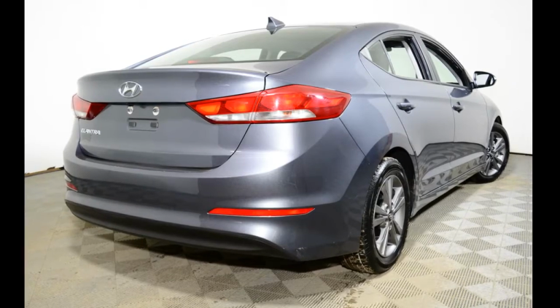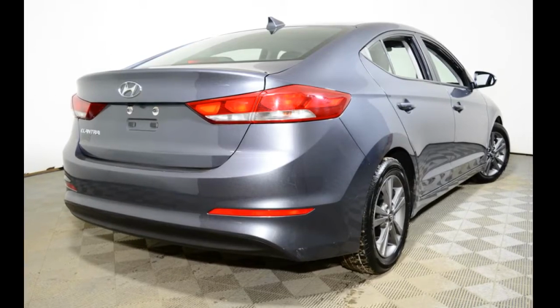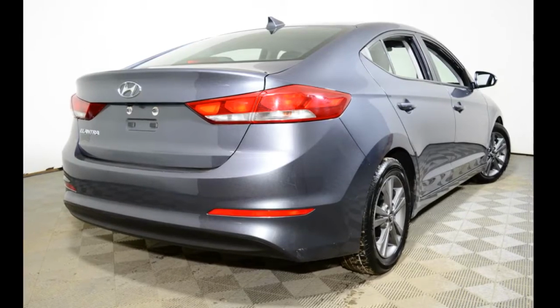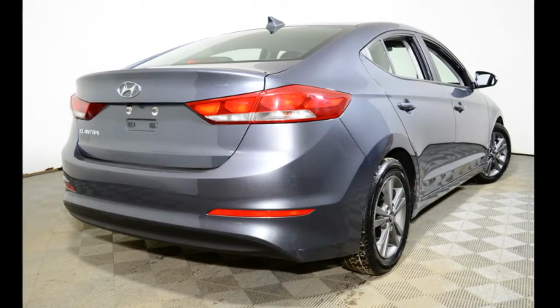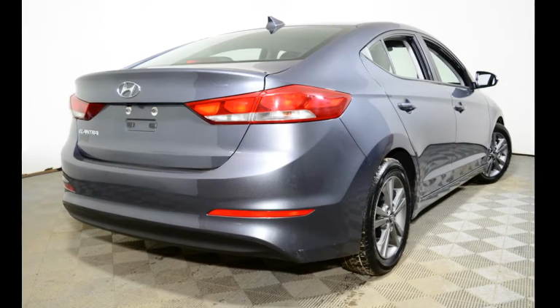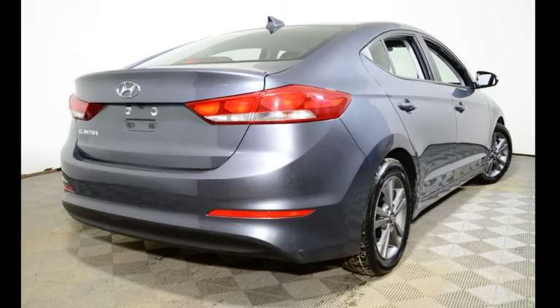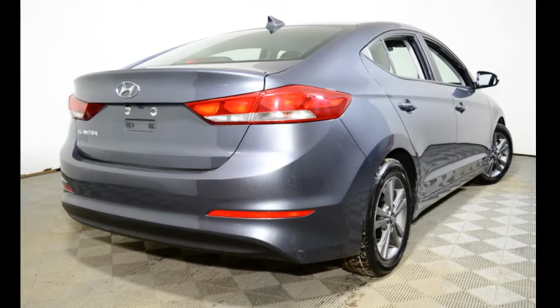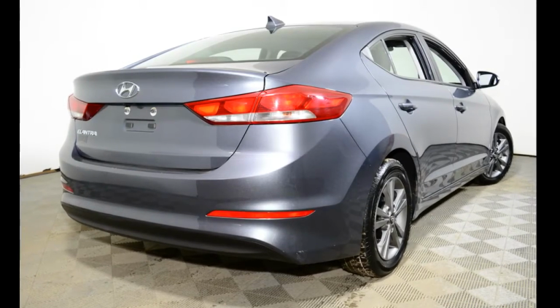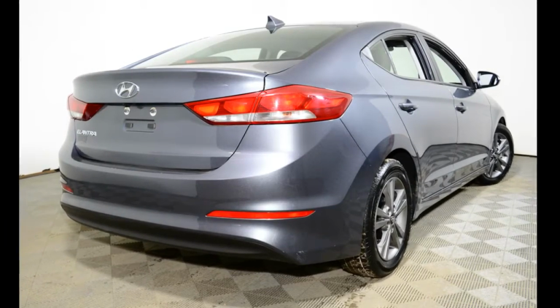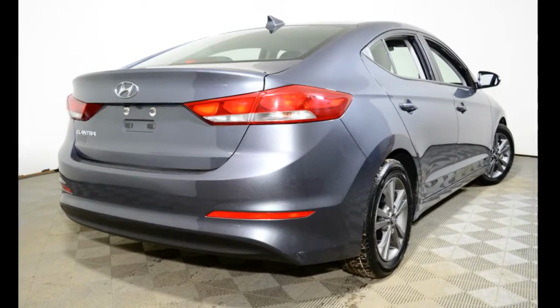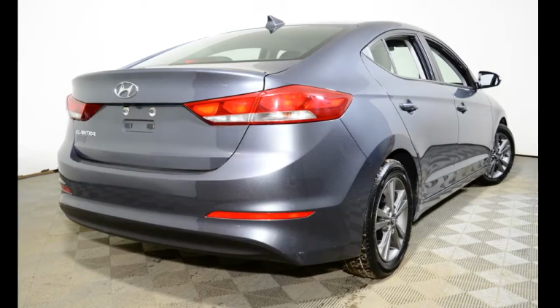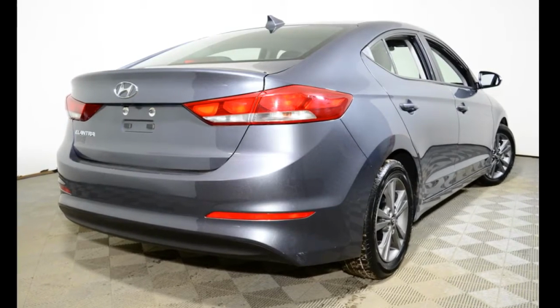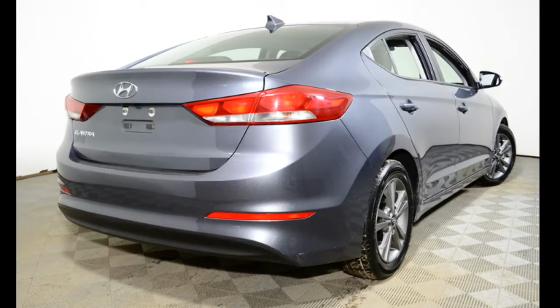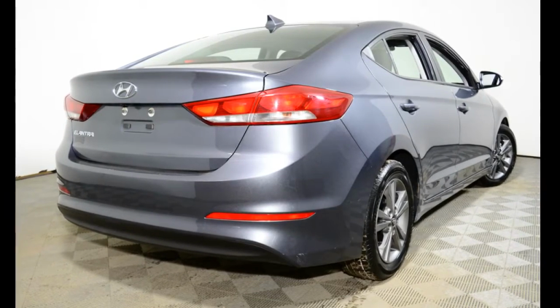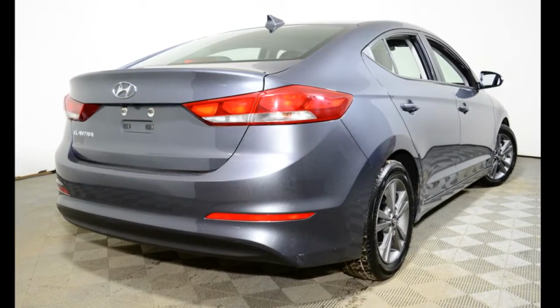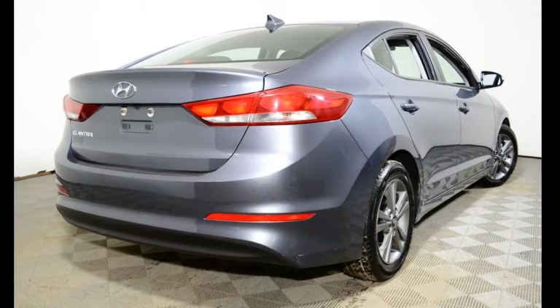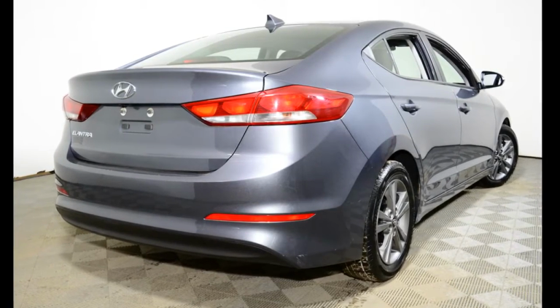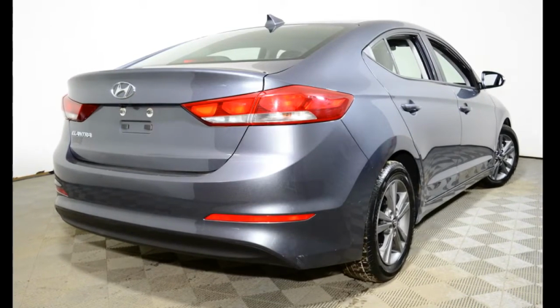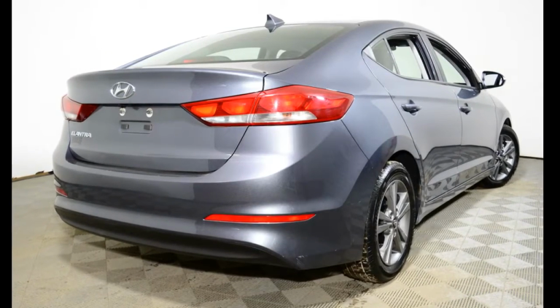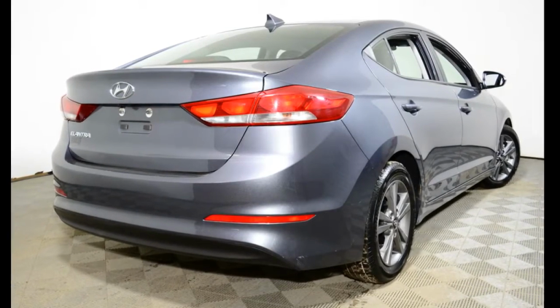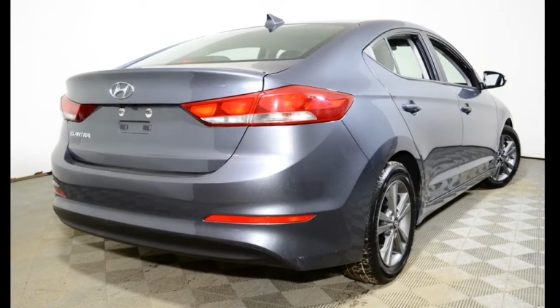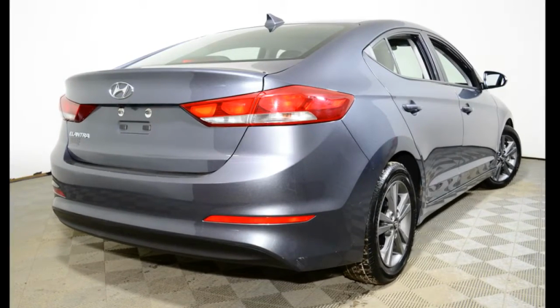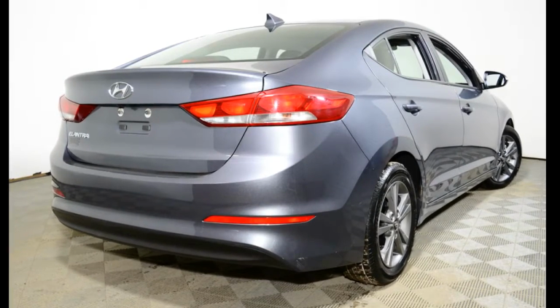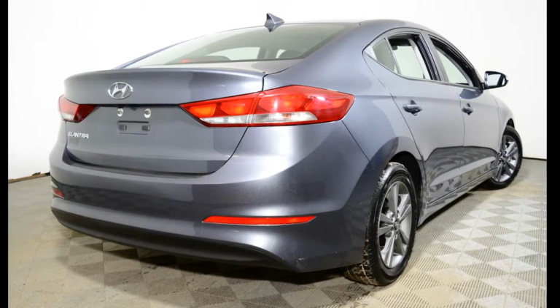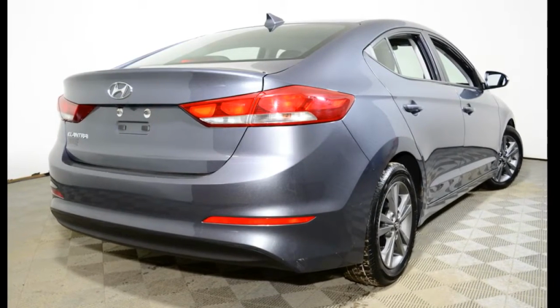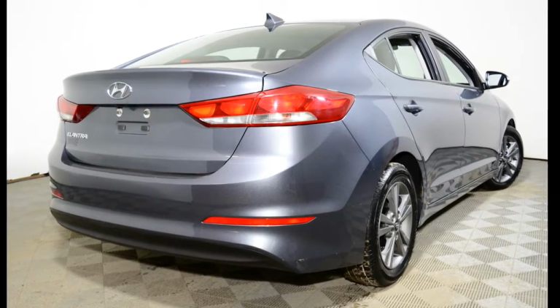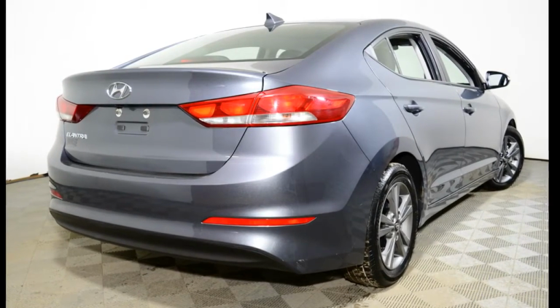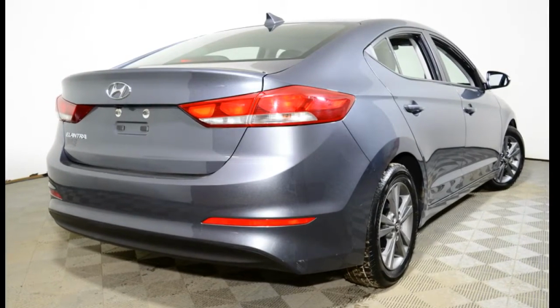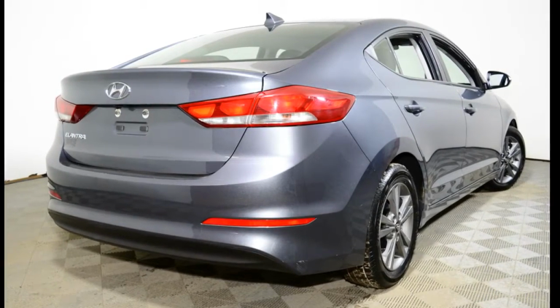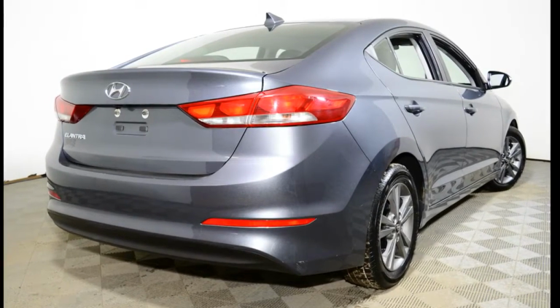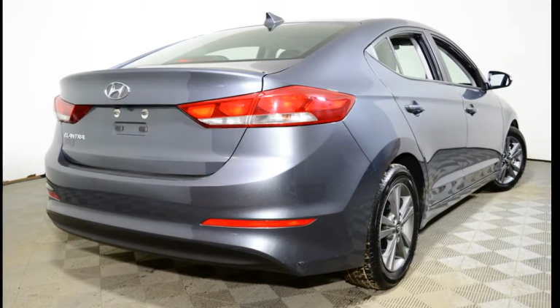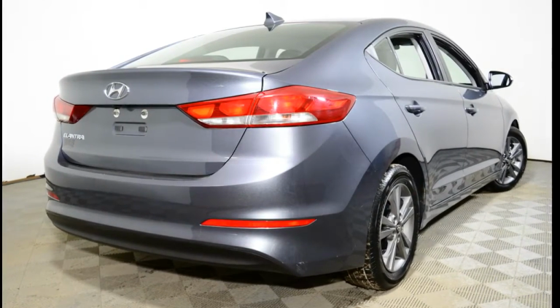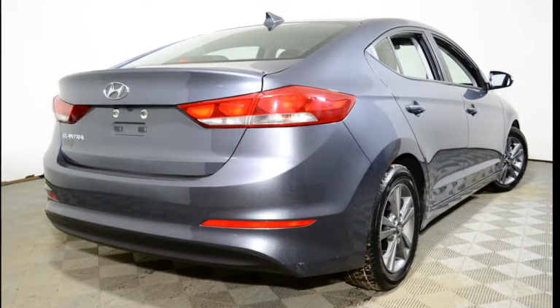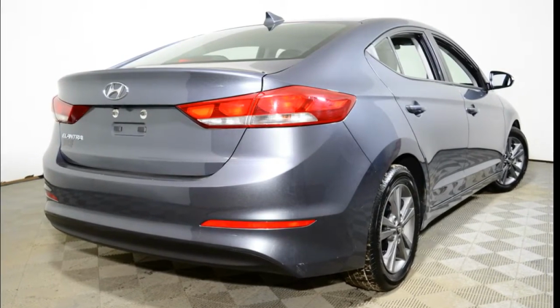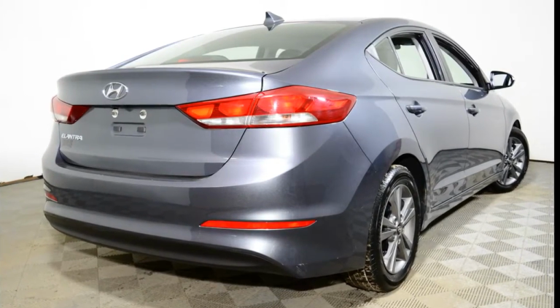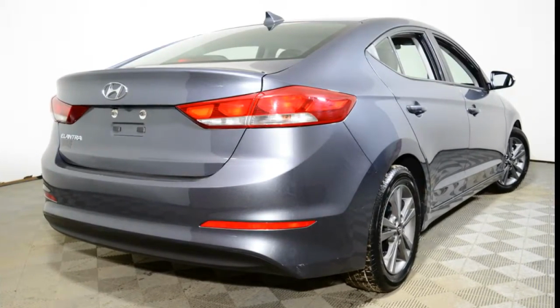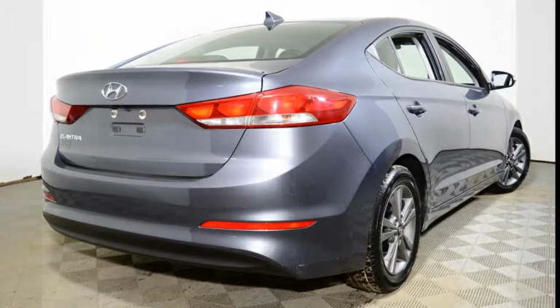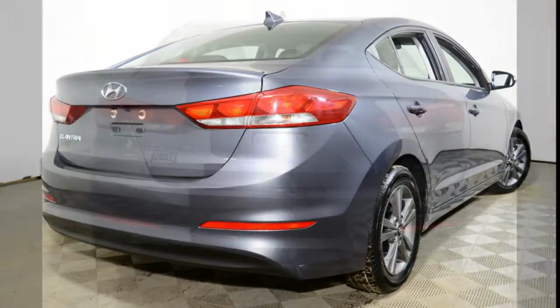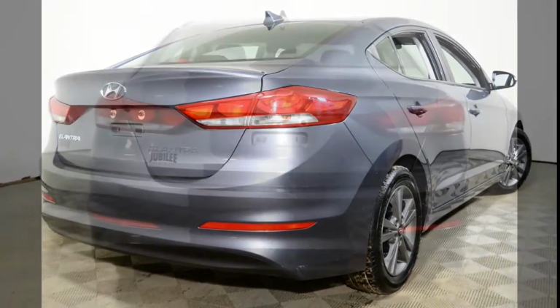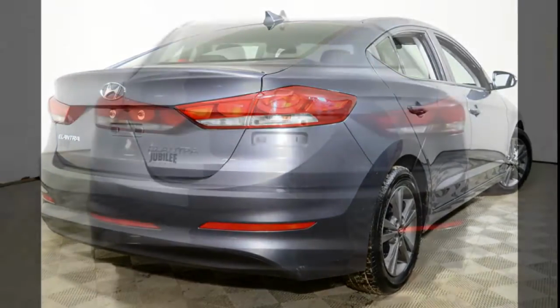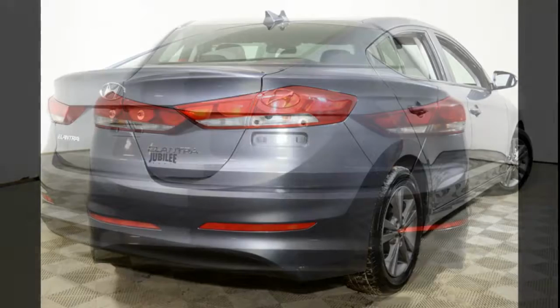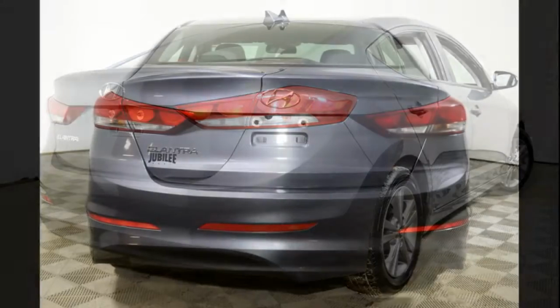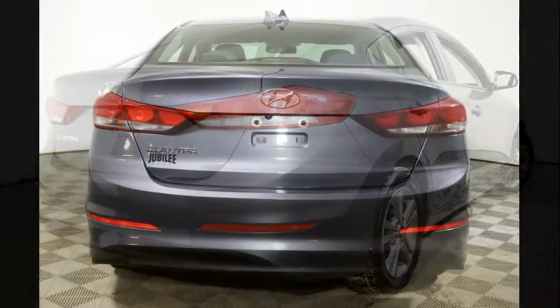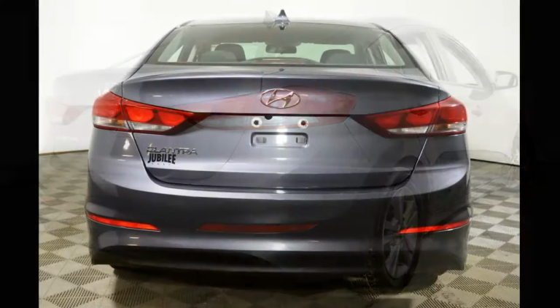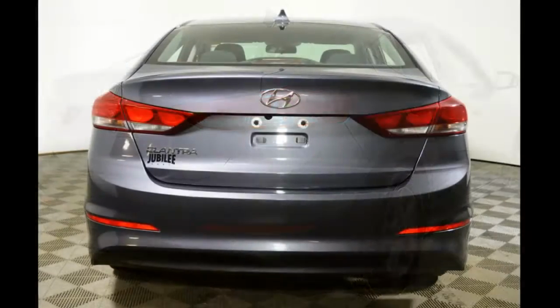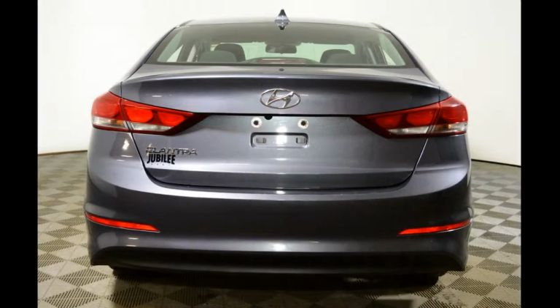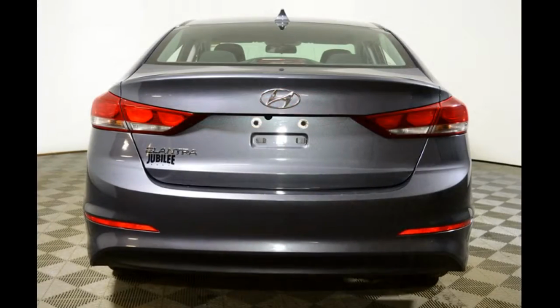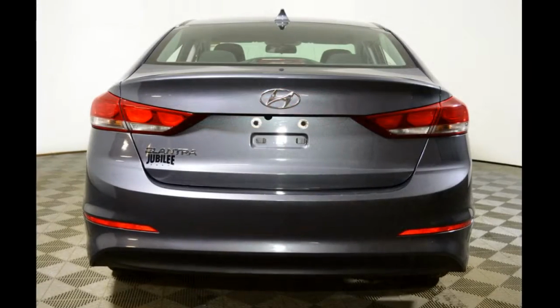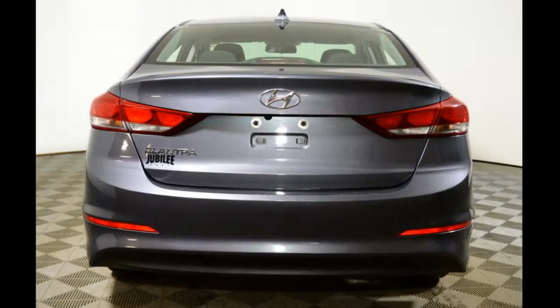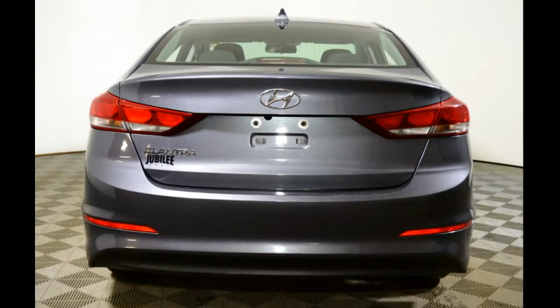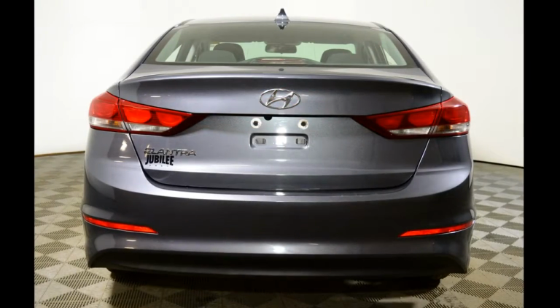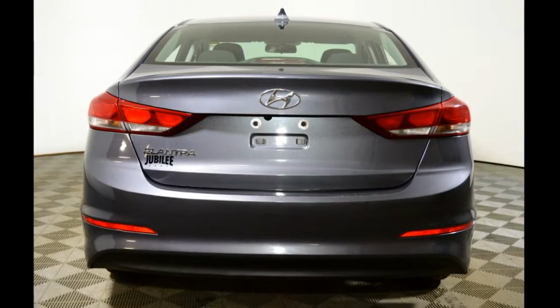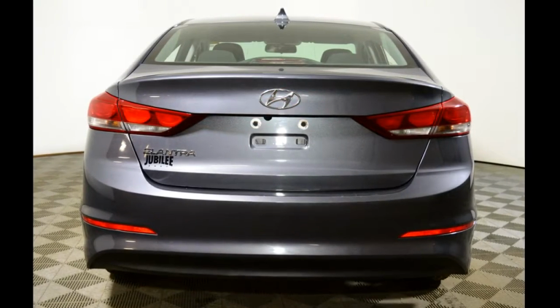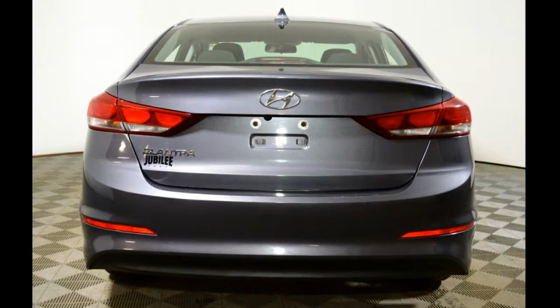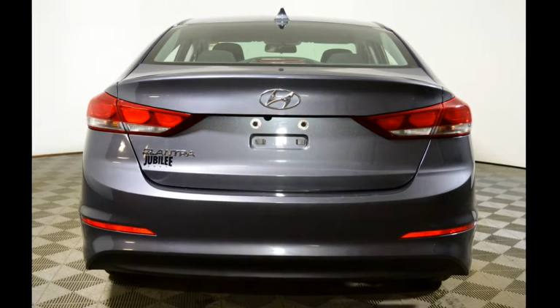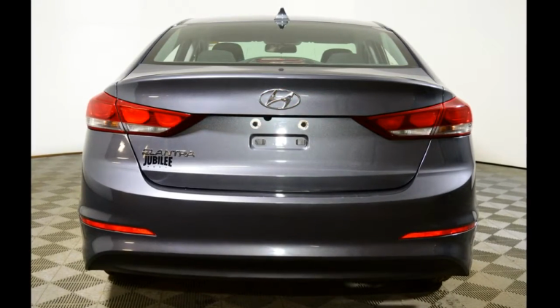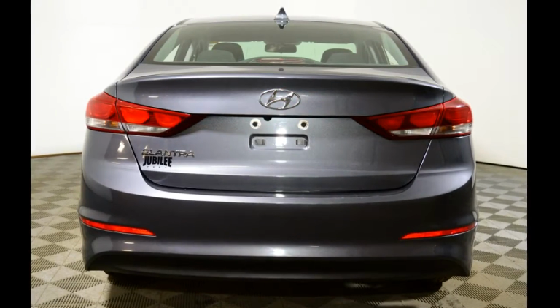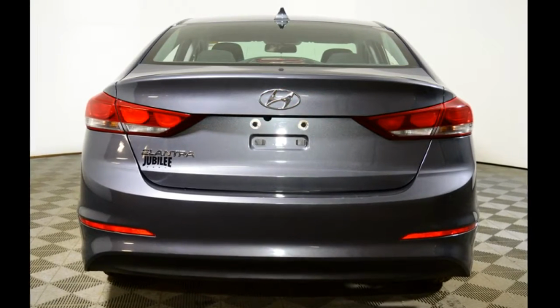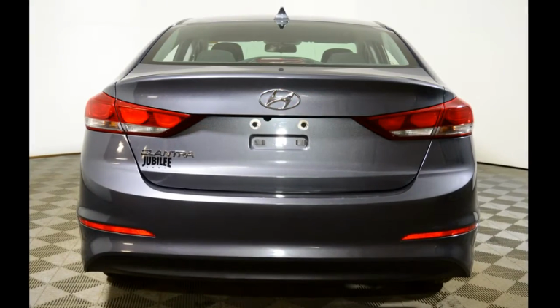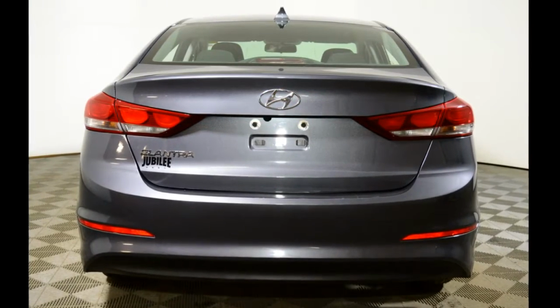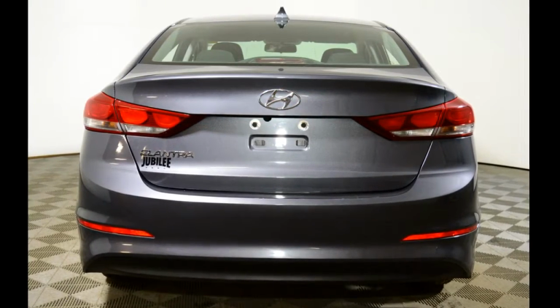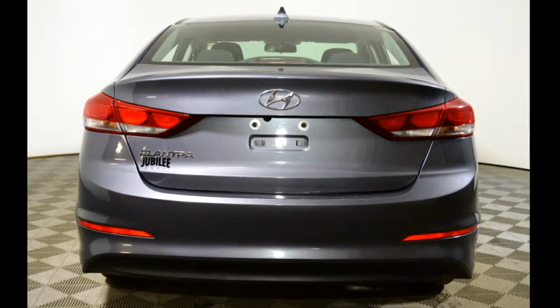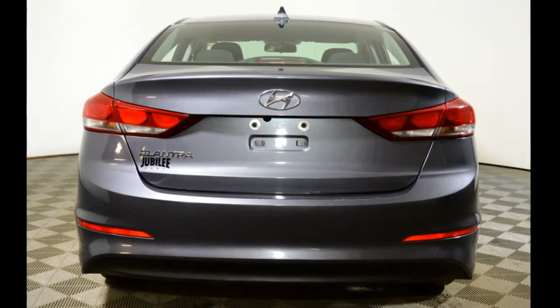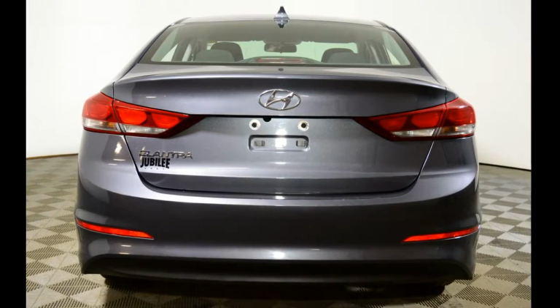This Elantra has been professionally inspected by Jubilee Ford. Additionally, Jubilee Ford will back this car with our exclusive lifetime powertrain warranty.